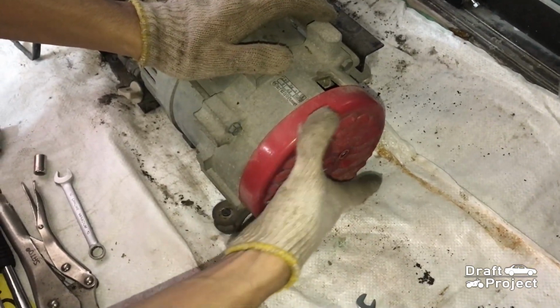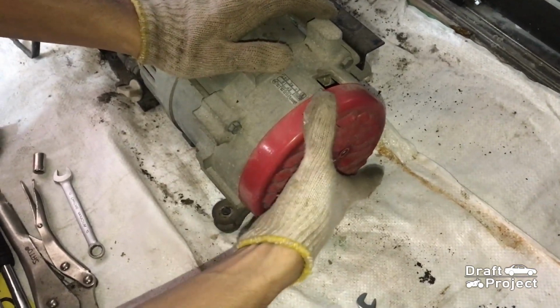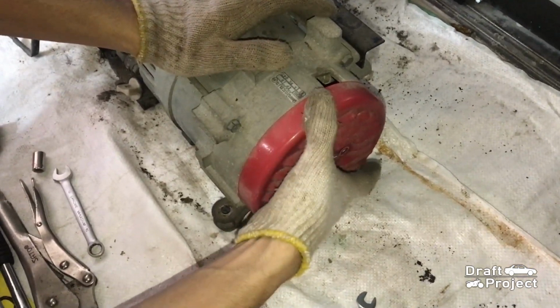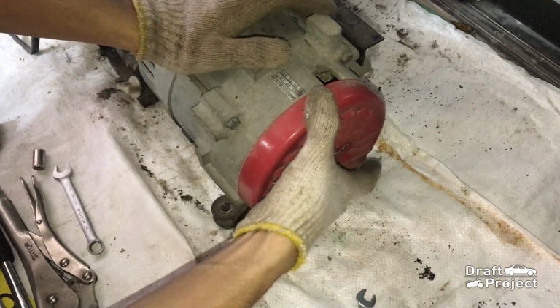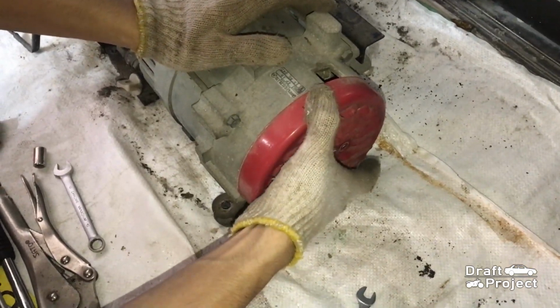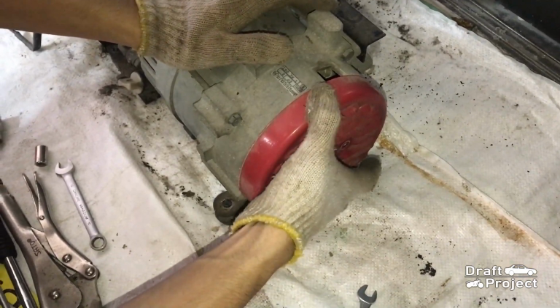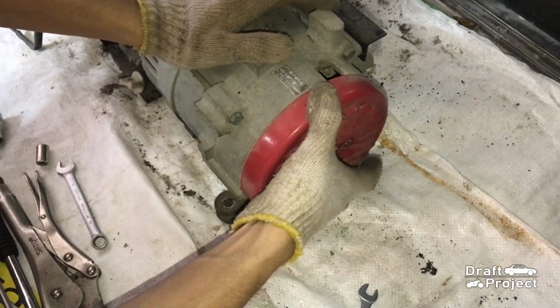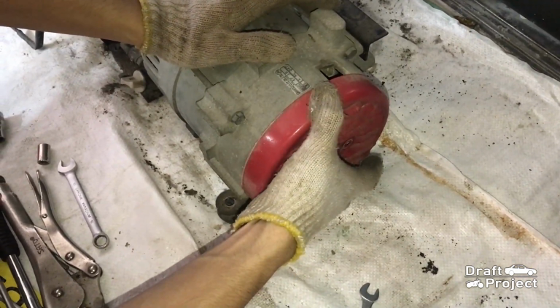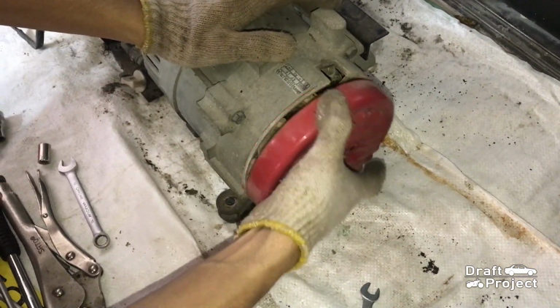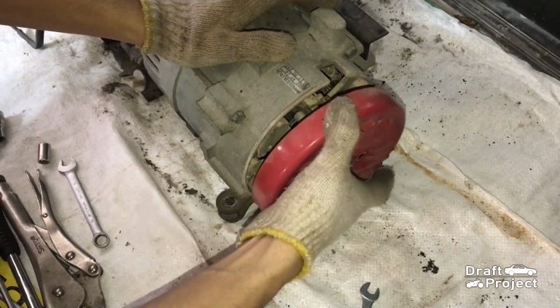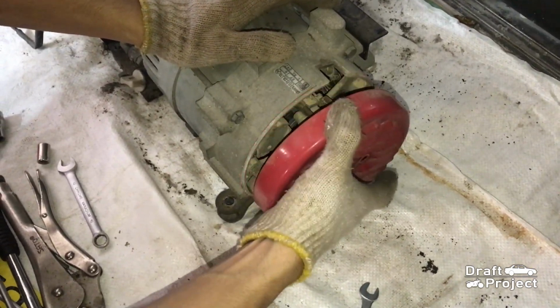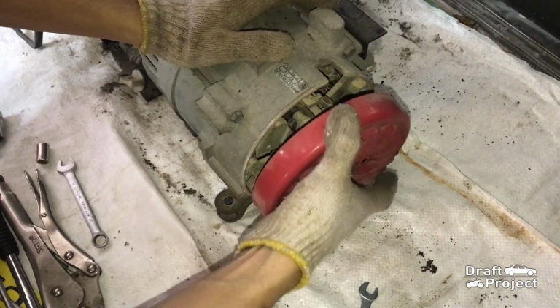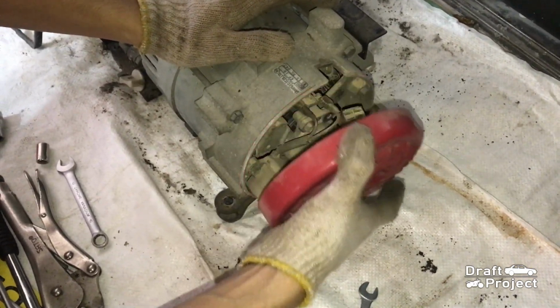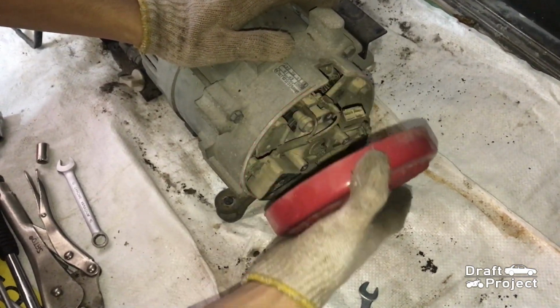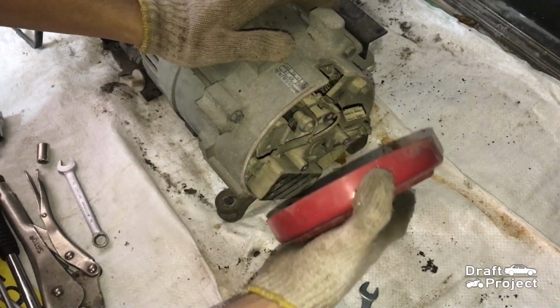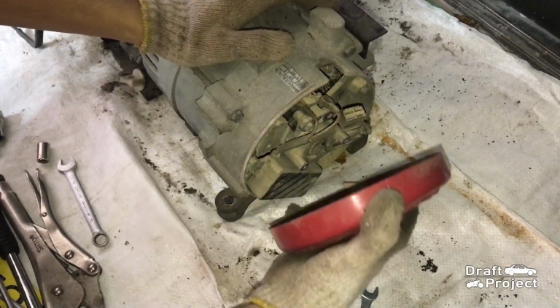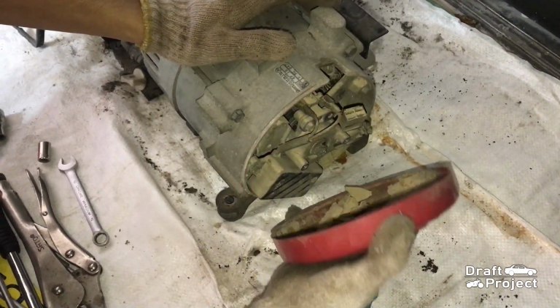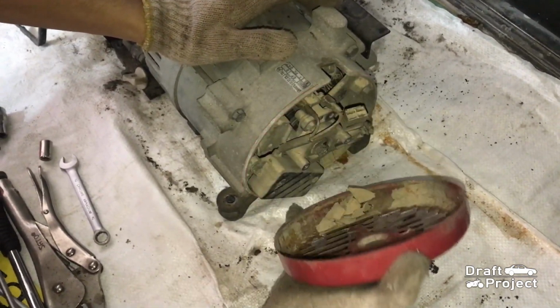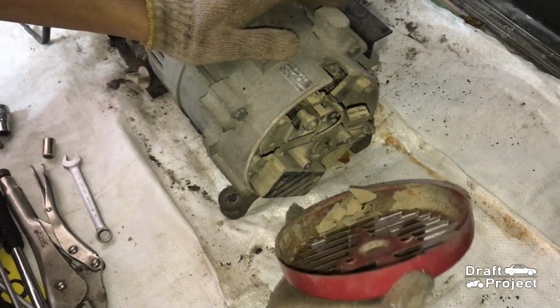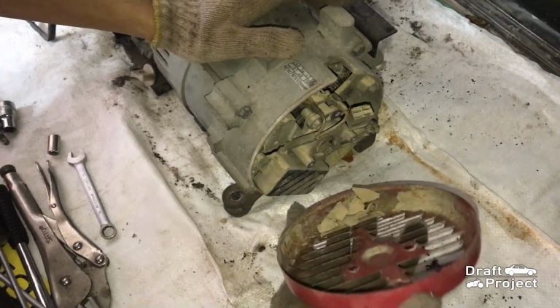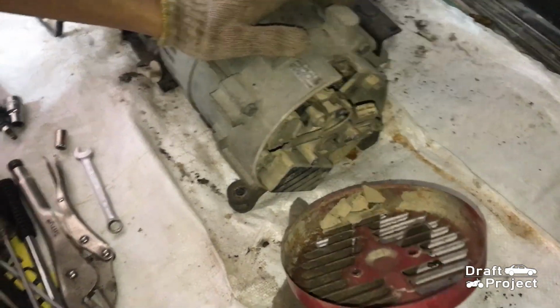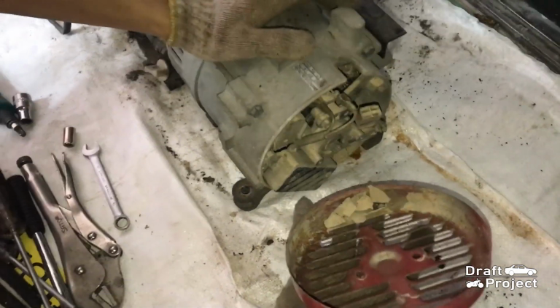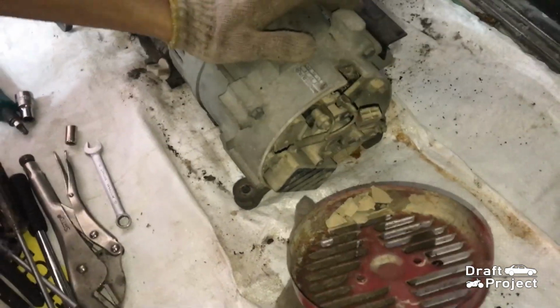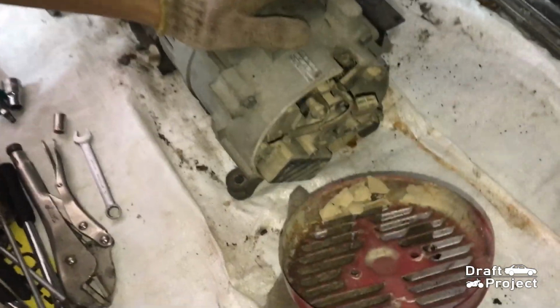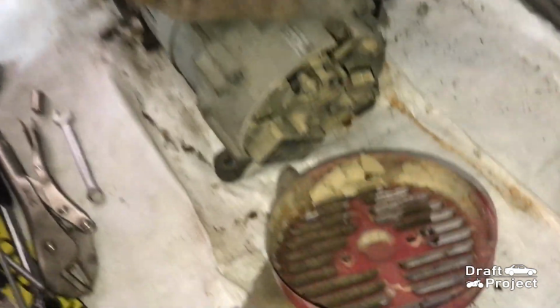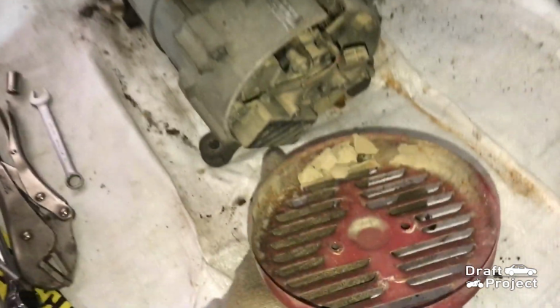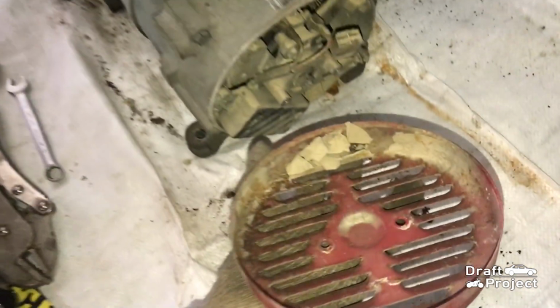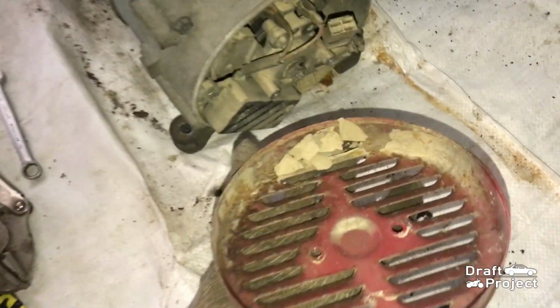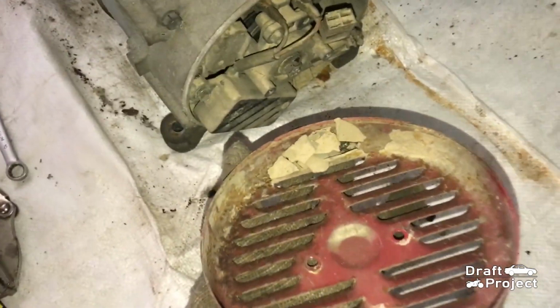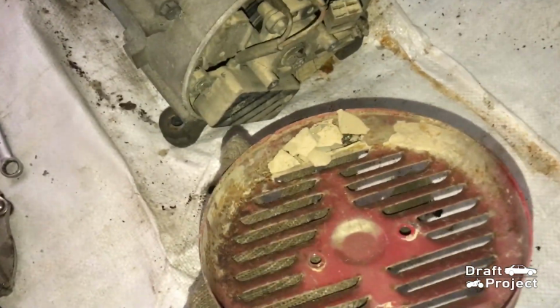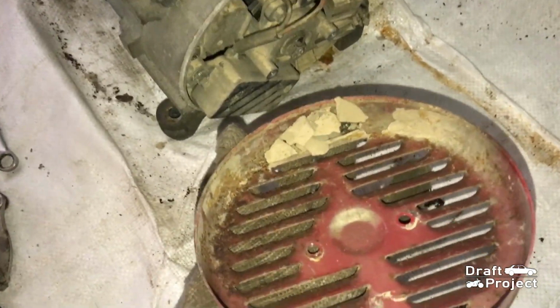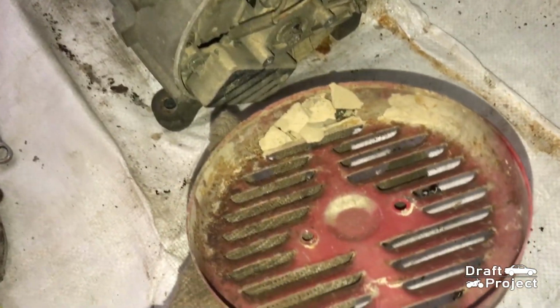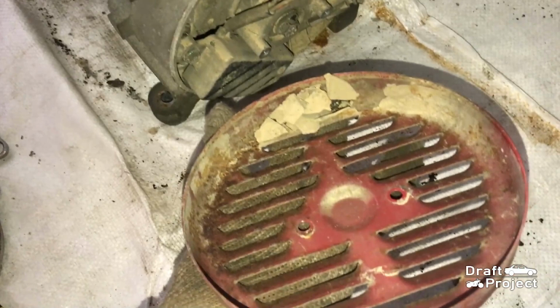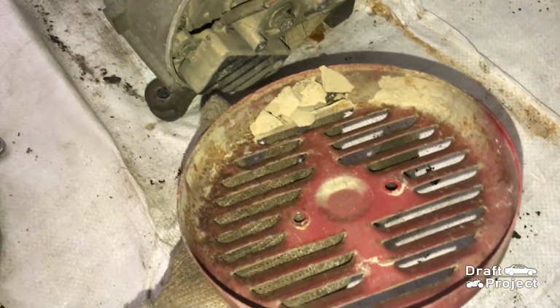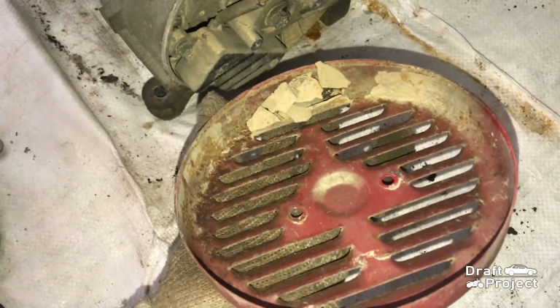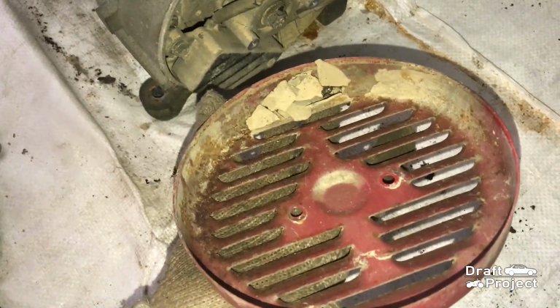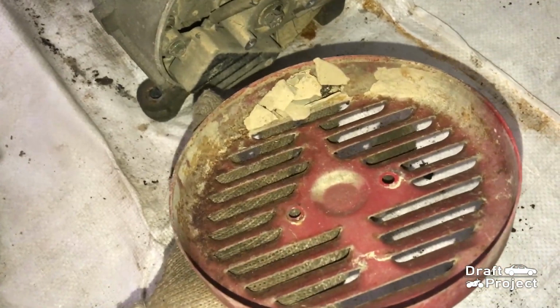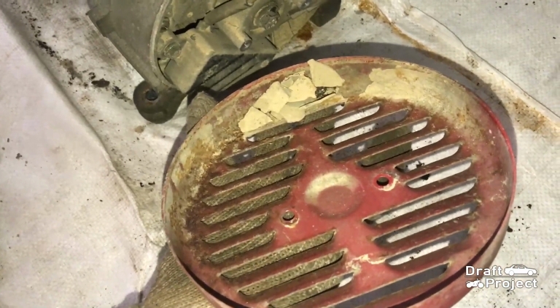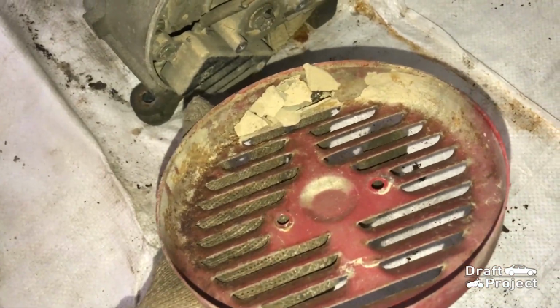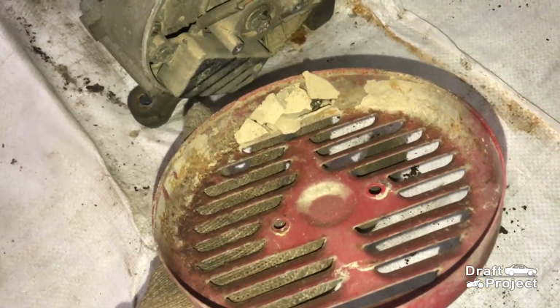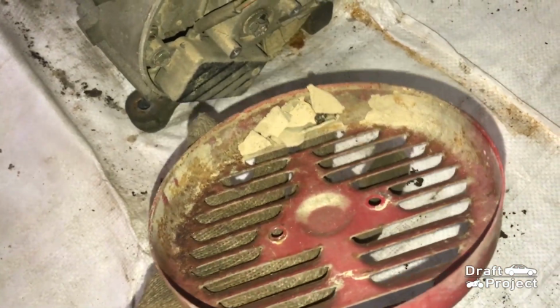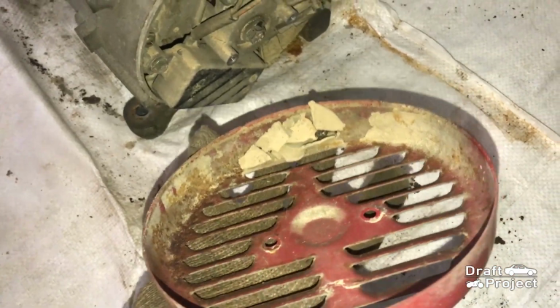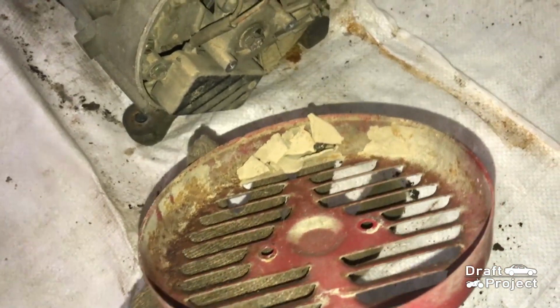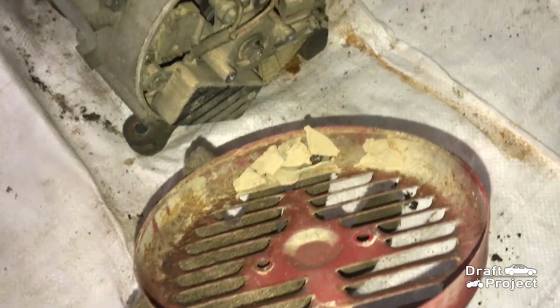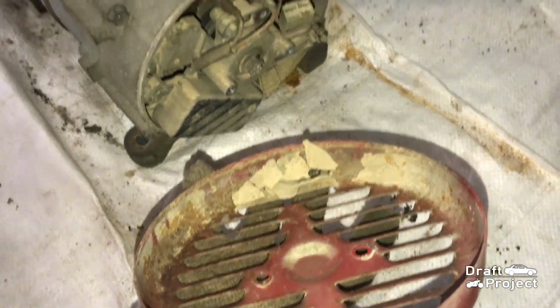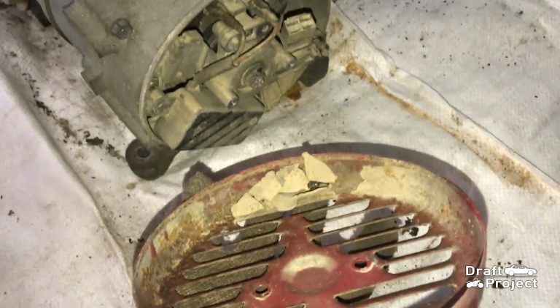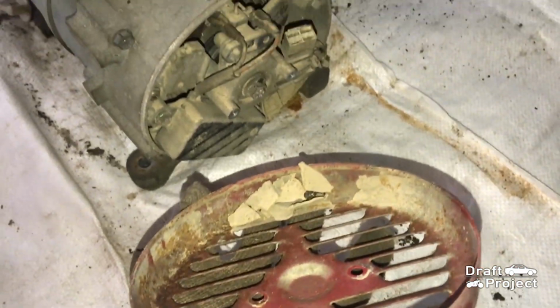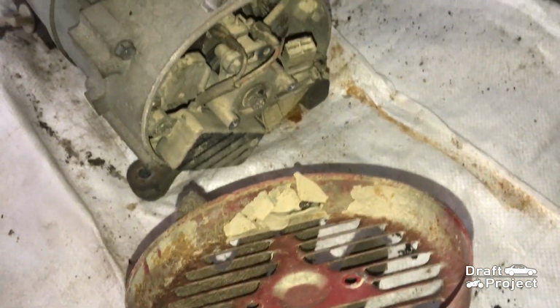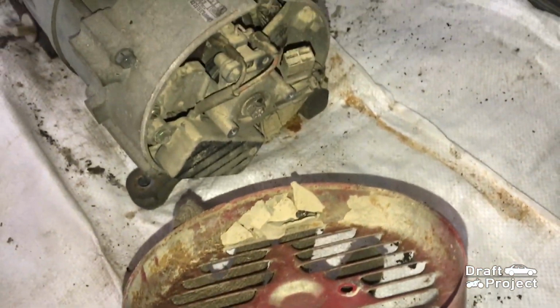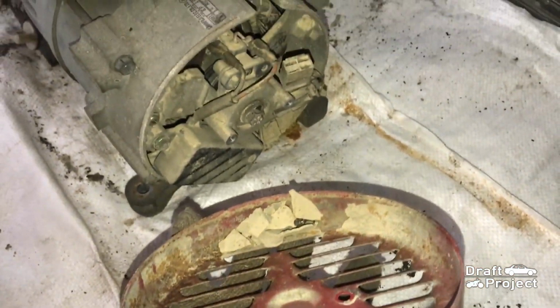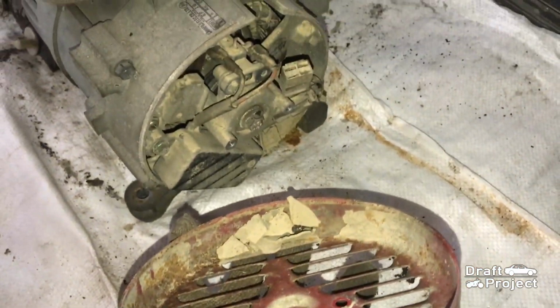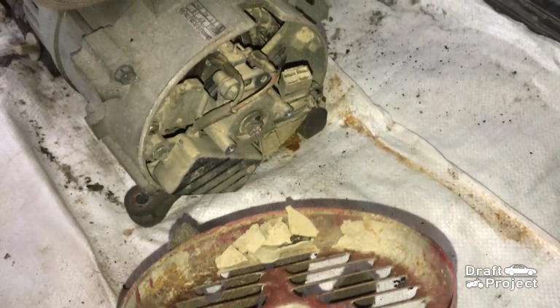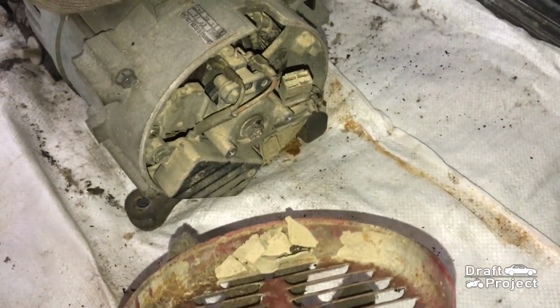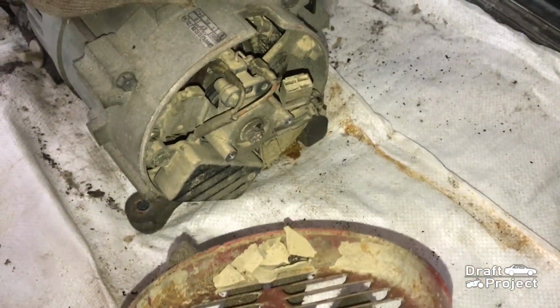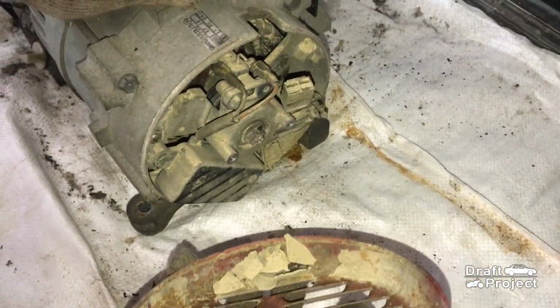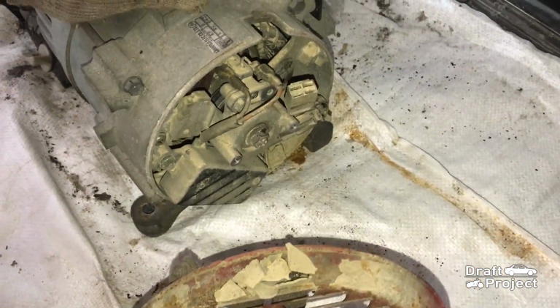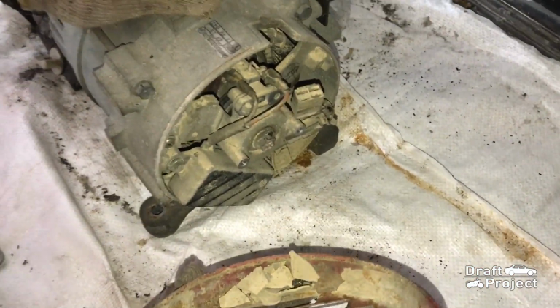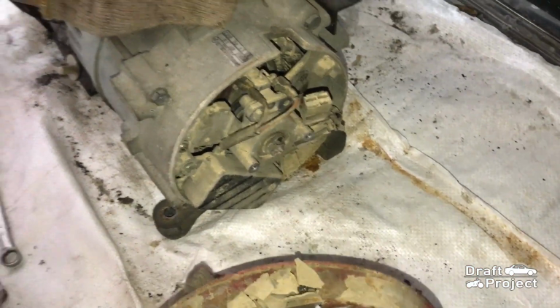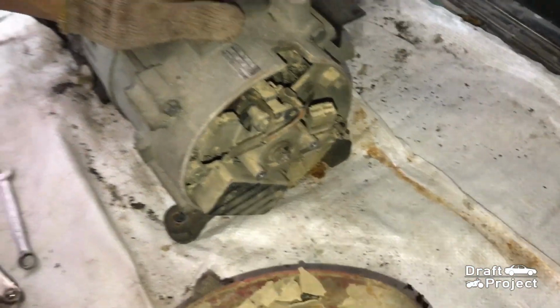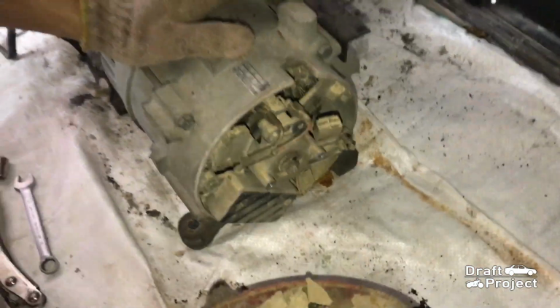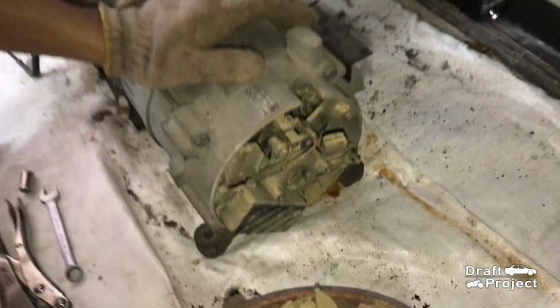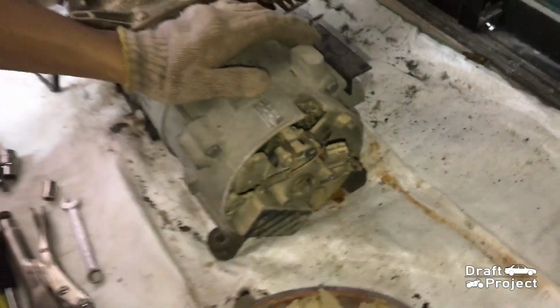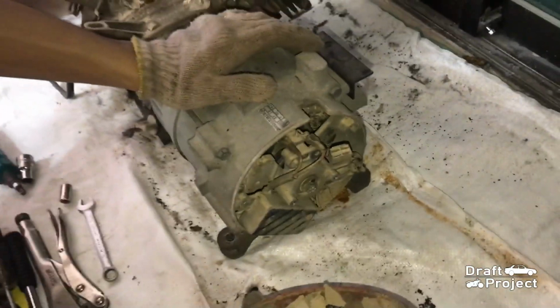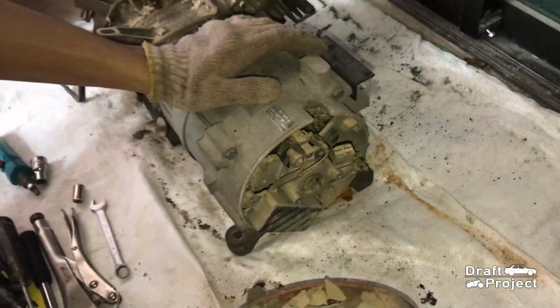Then pull the cover. As you can see, these dried pieces are from the flood.